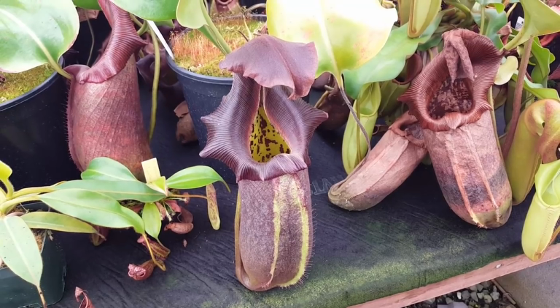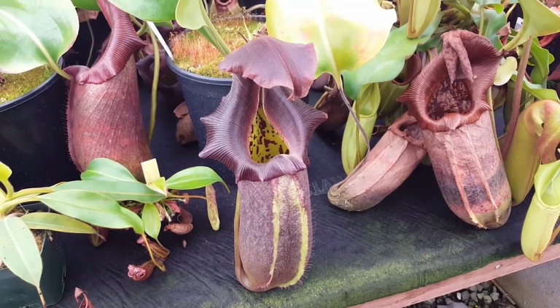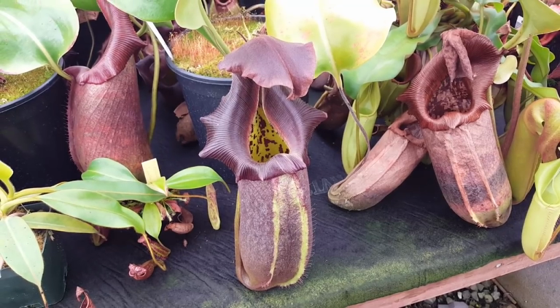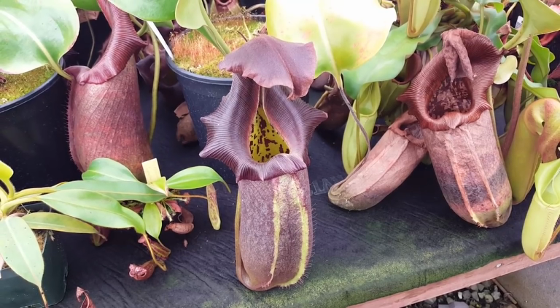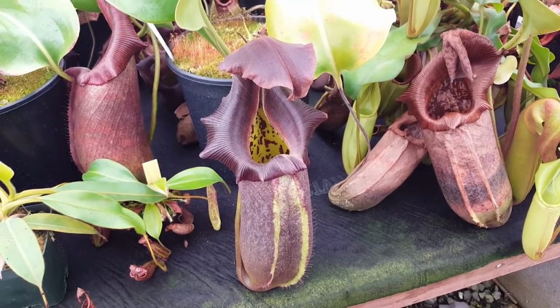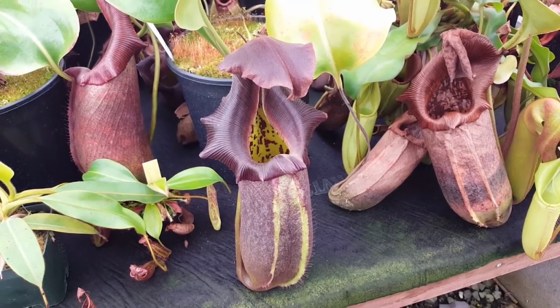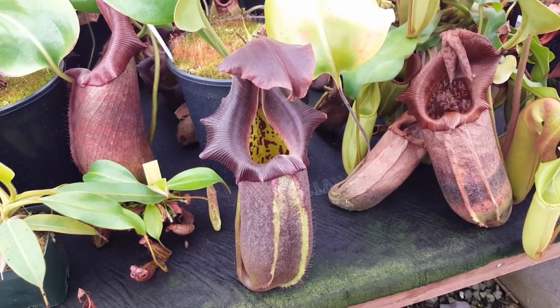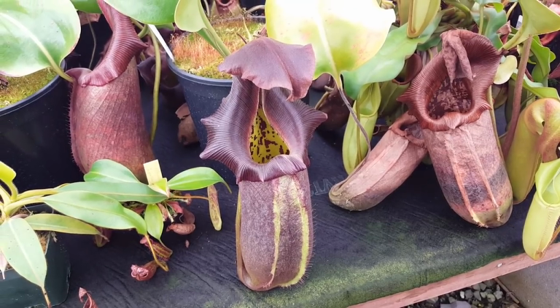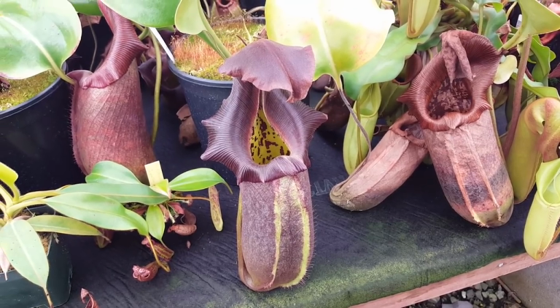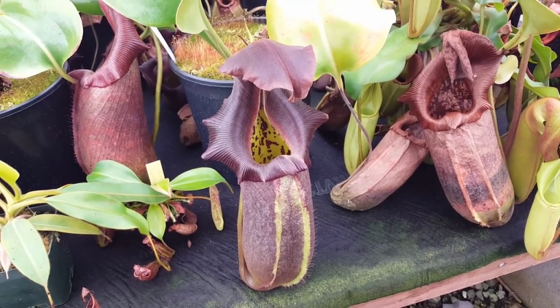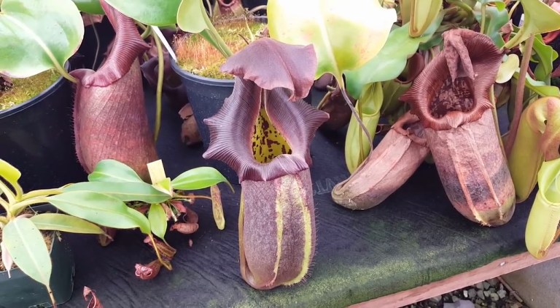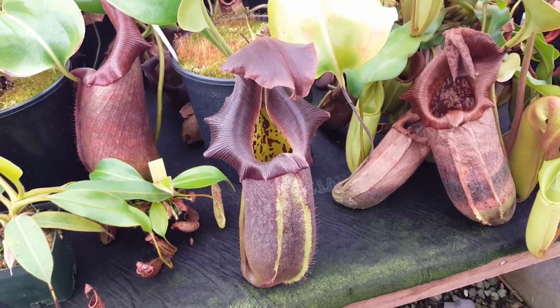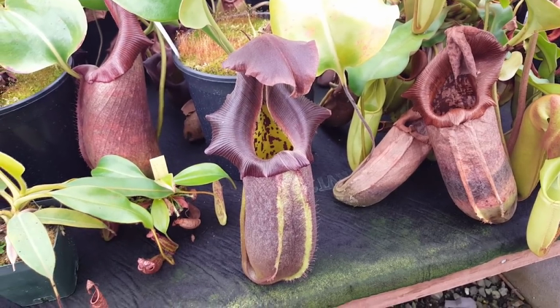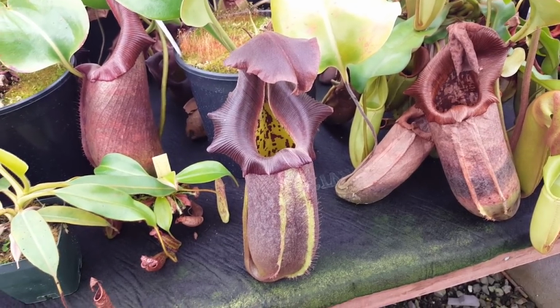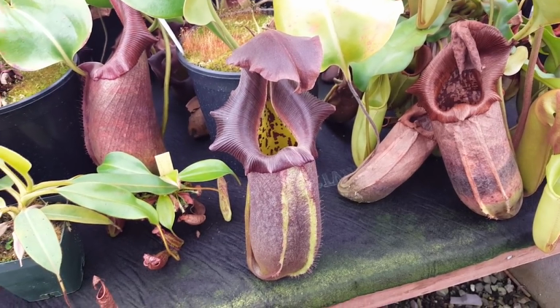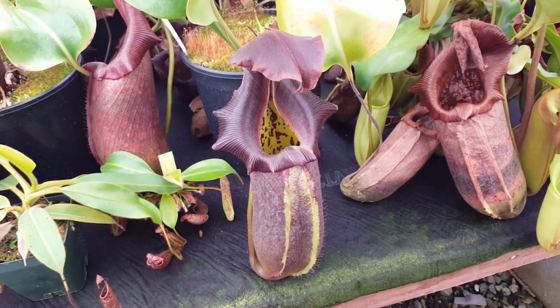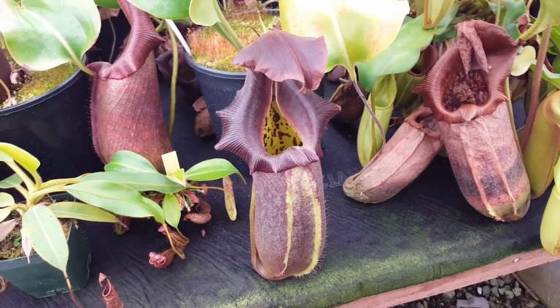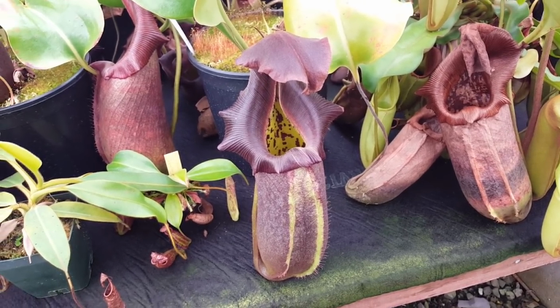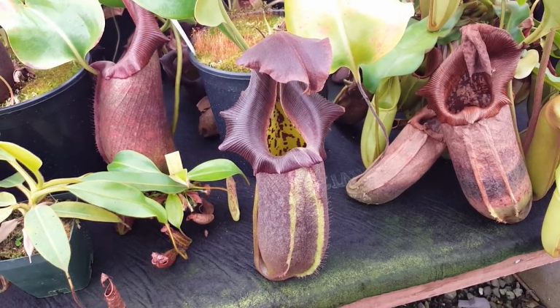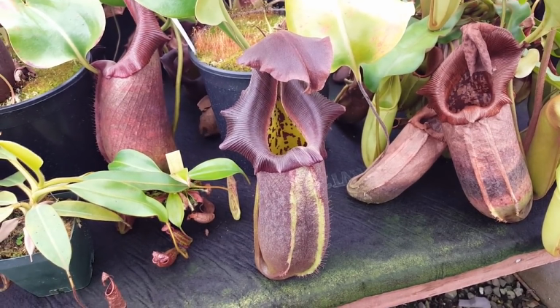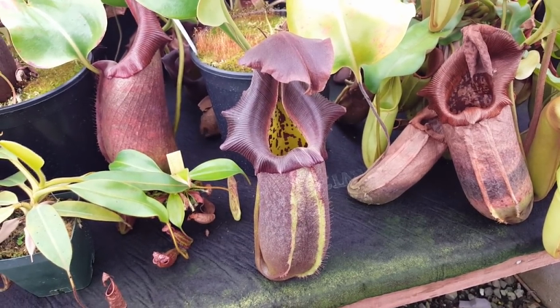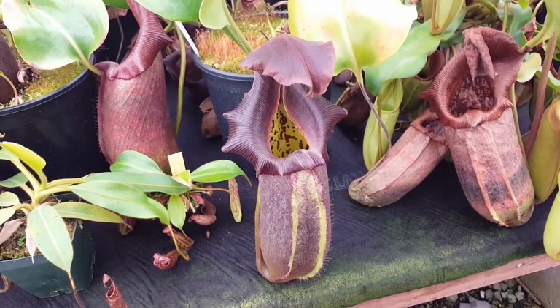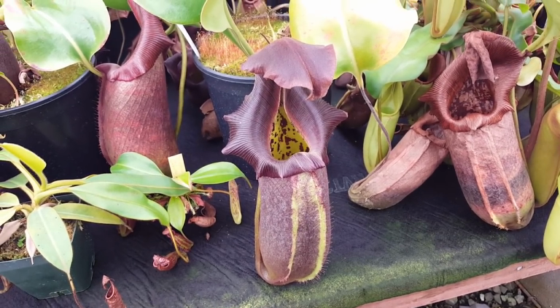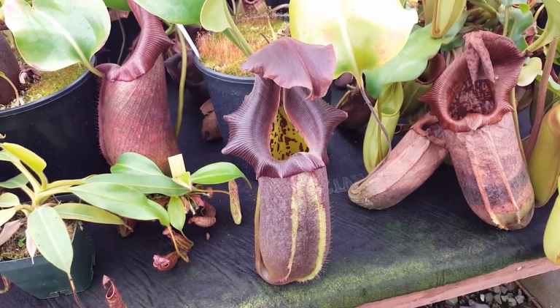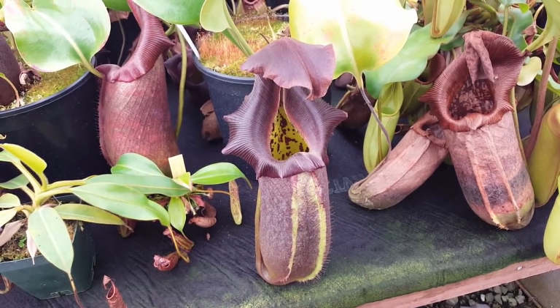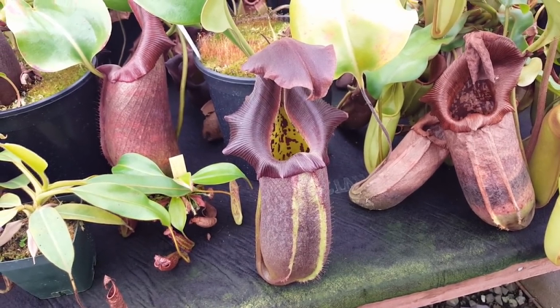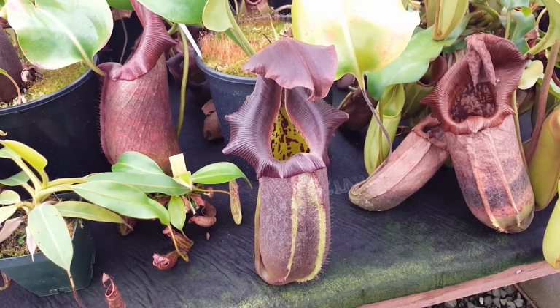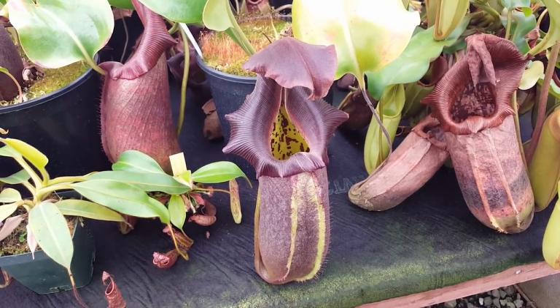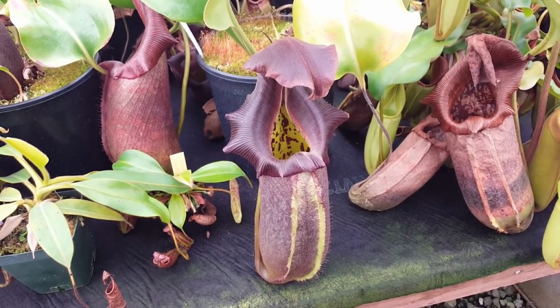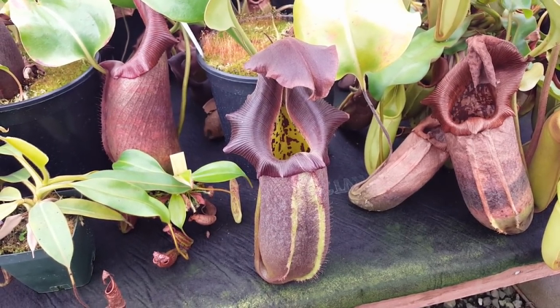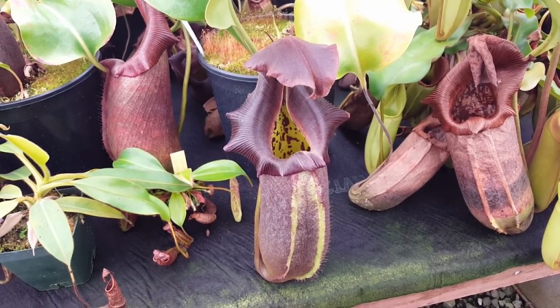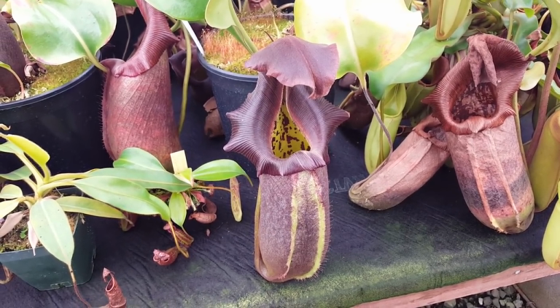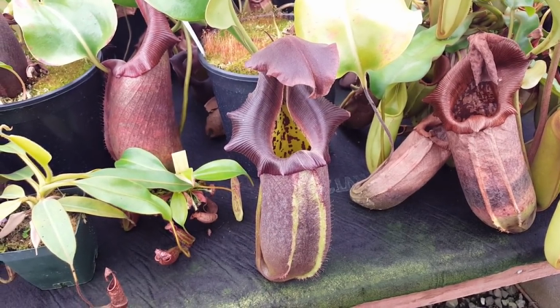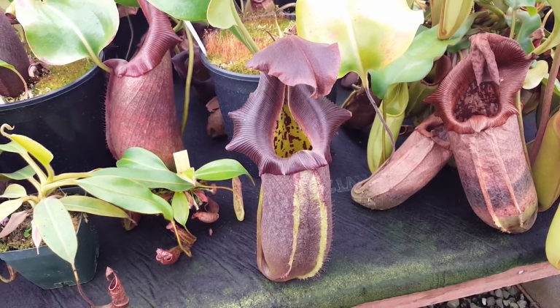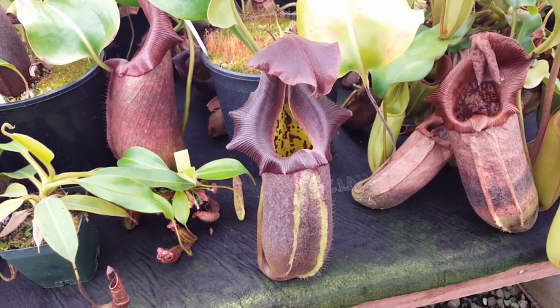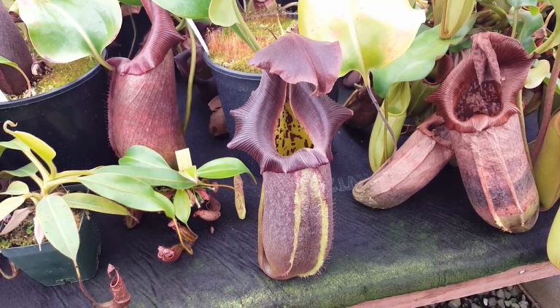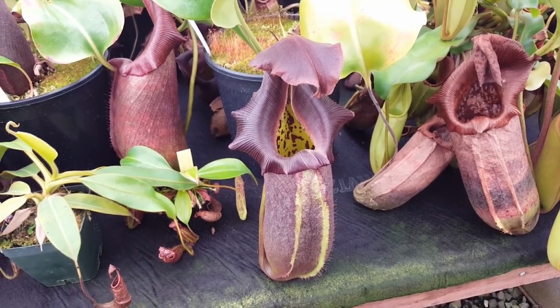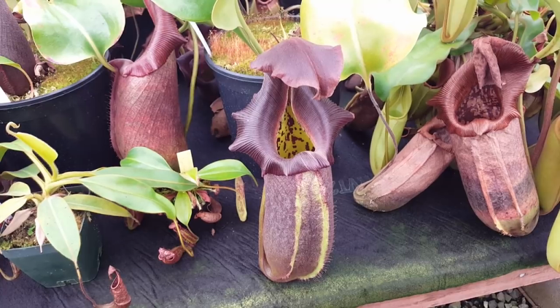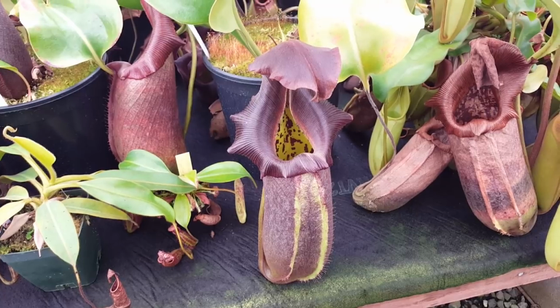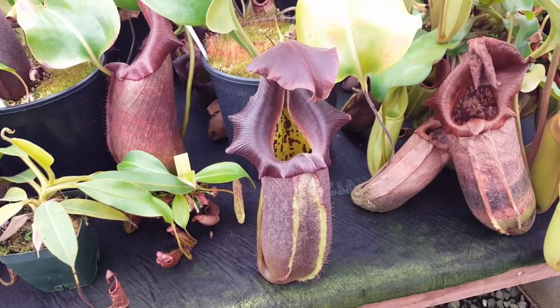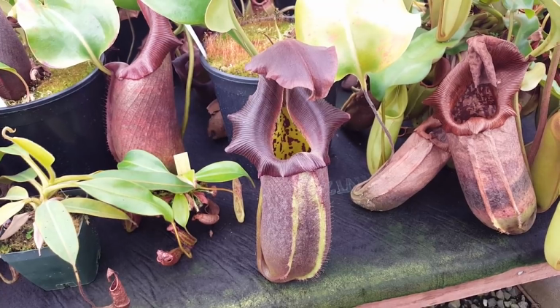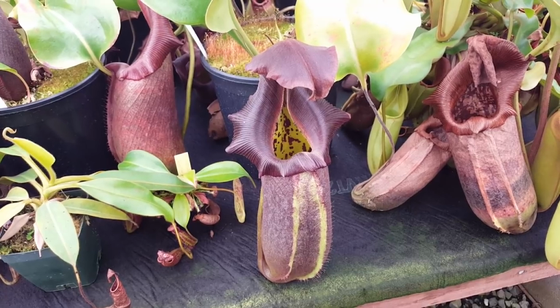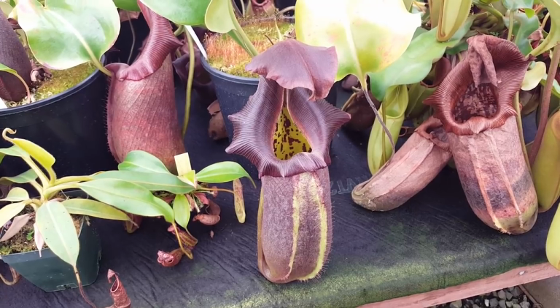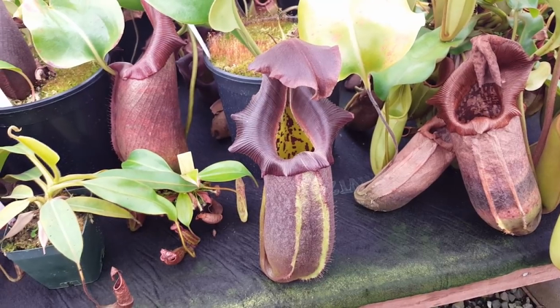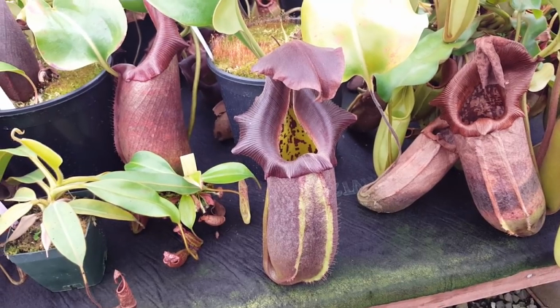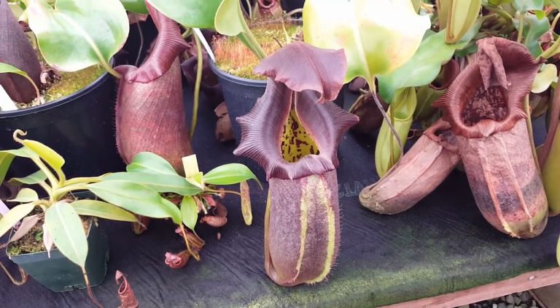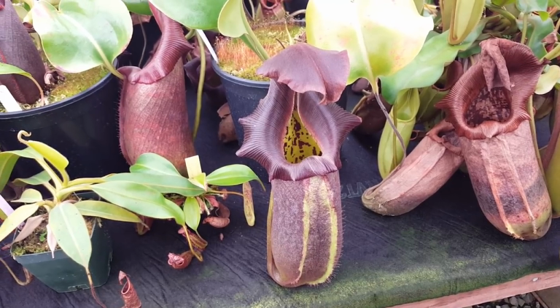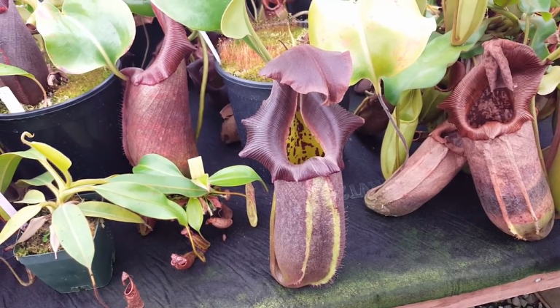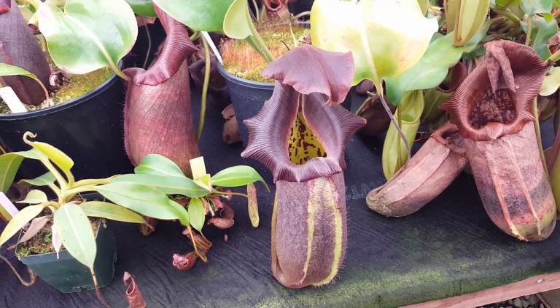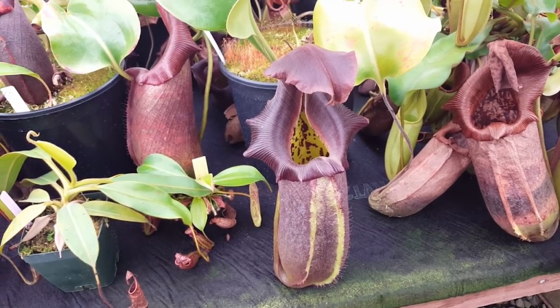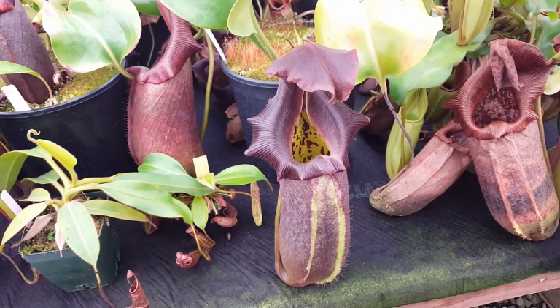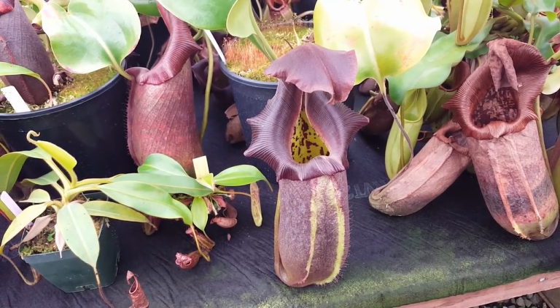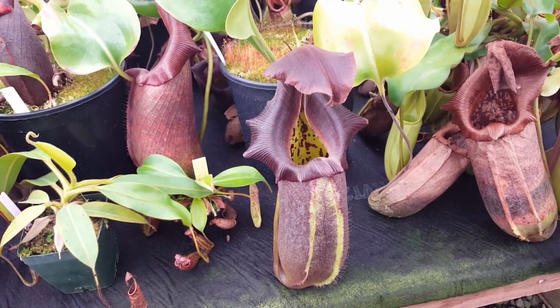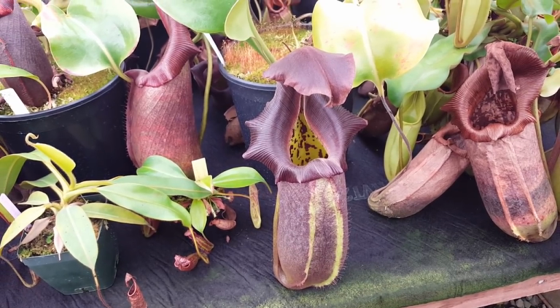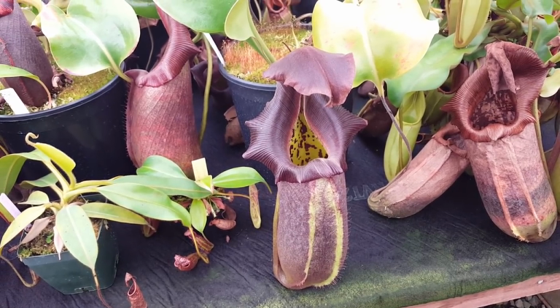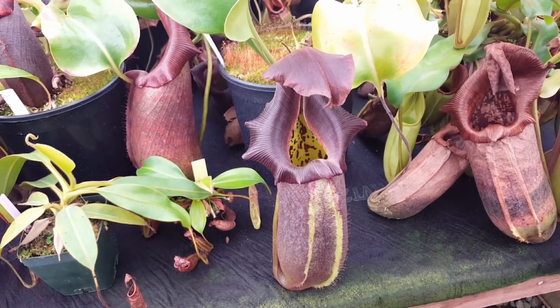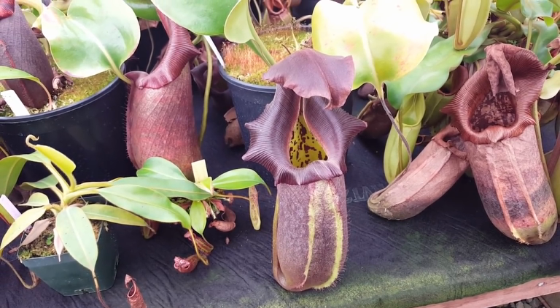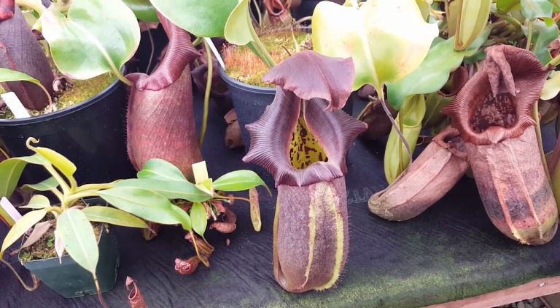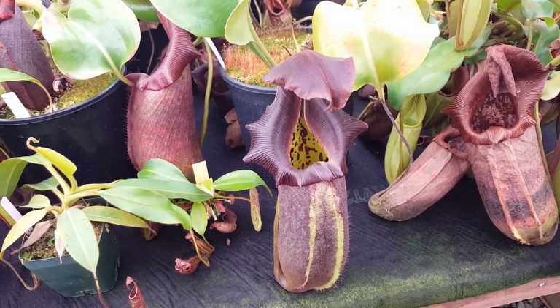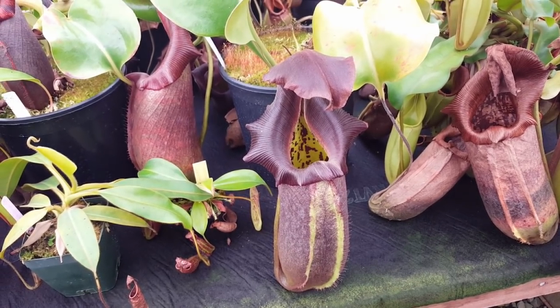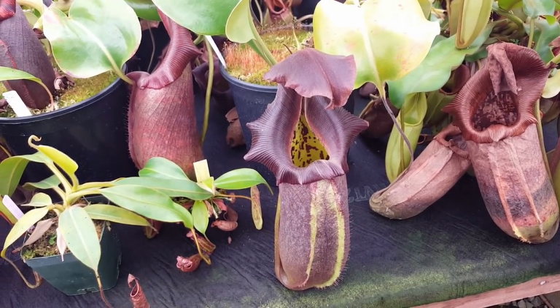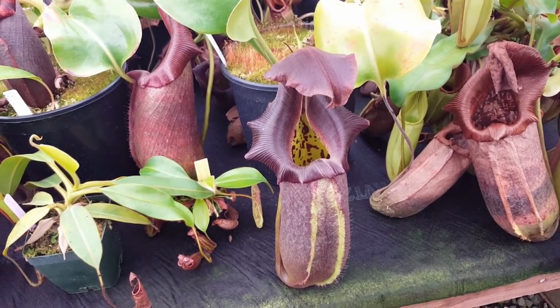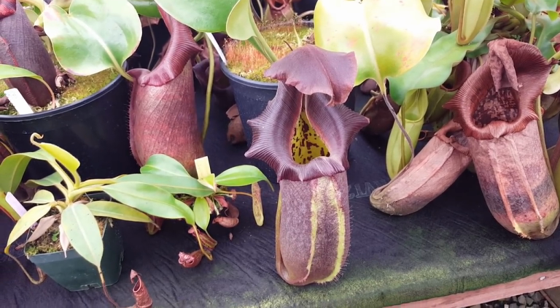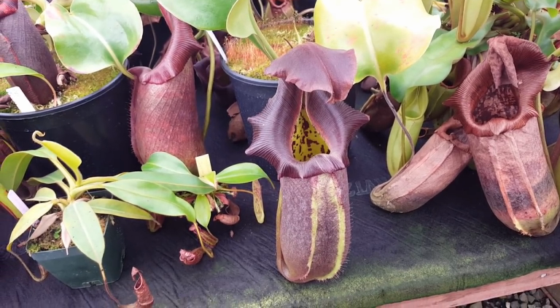Hey everybody, it's Devin here at Predatory Plants. It's a nice cool morning in the greenhouse and the fans aren't on yet, so I decided to do a bit of a bench tour.